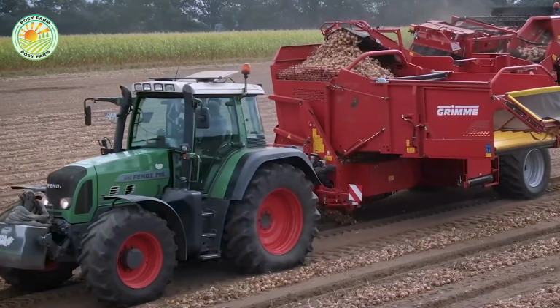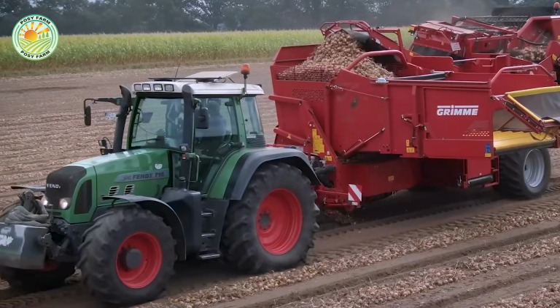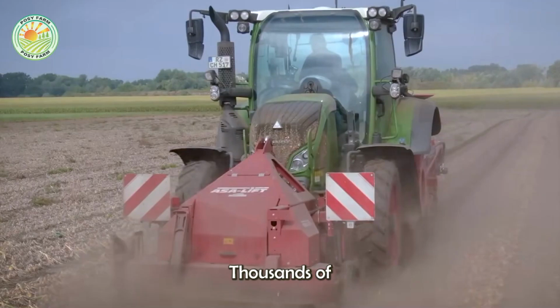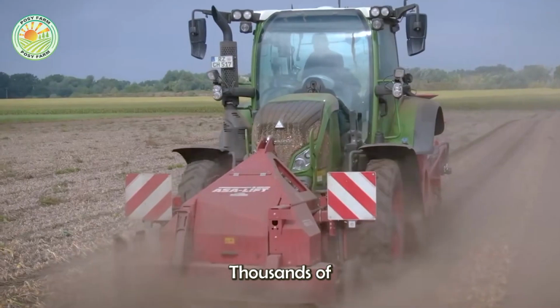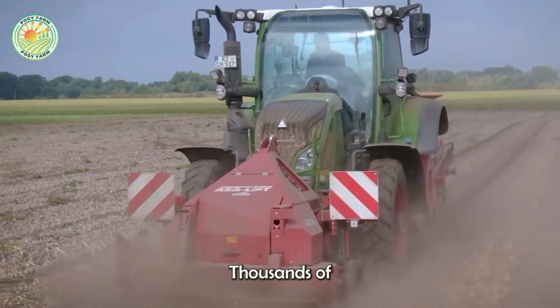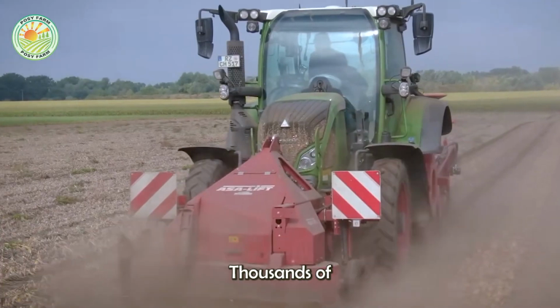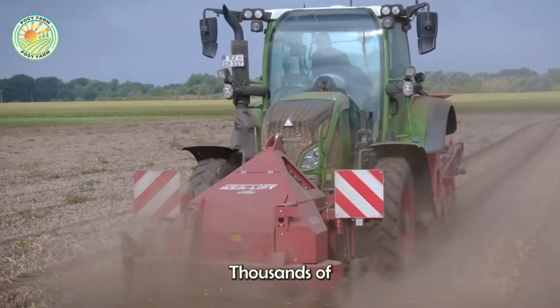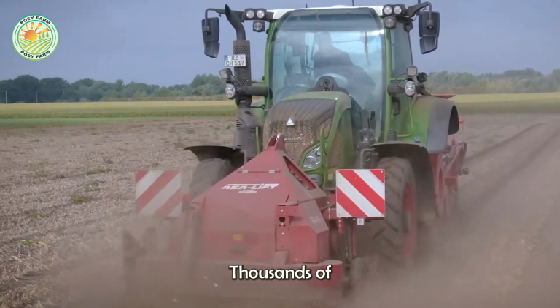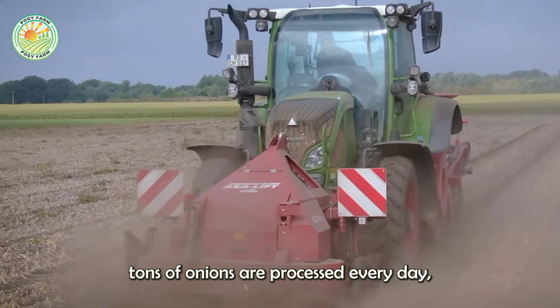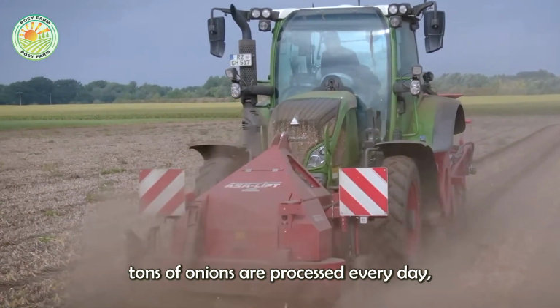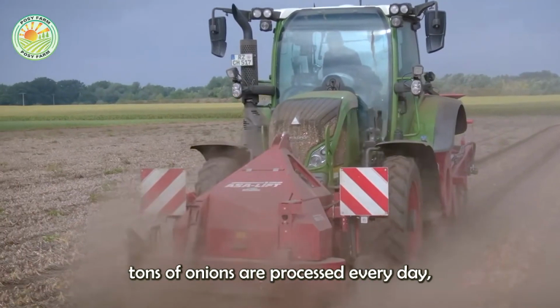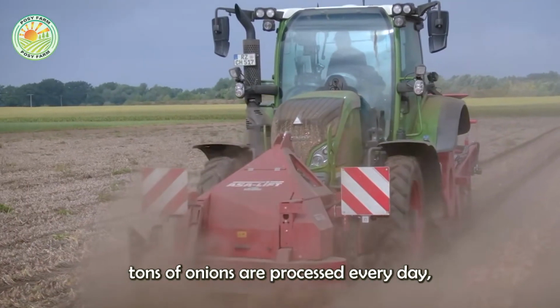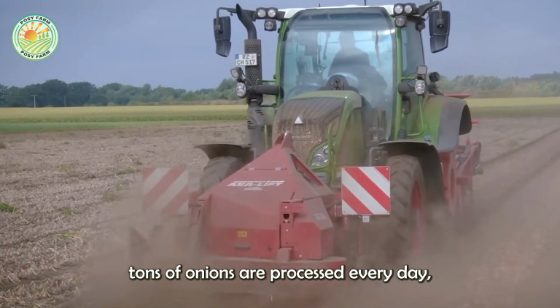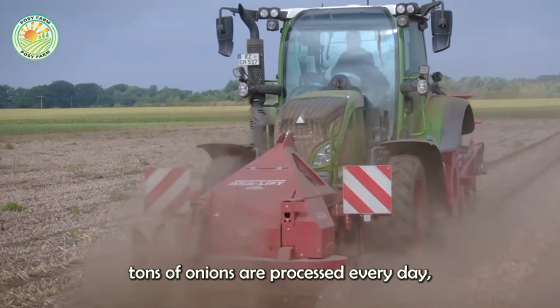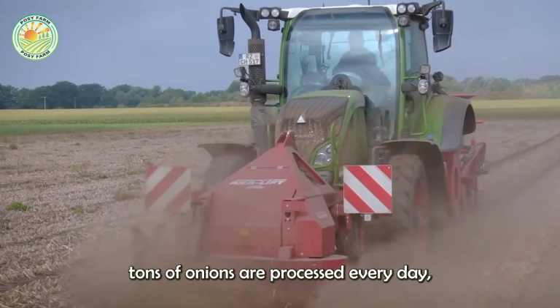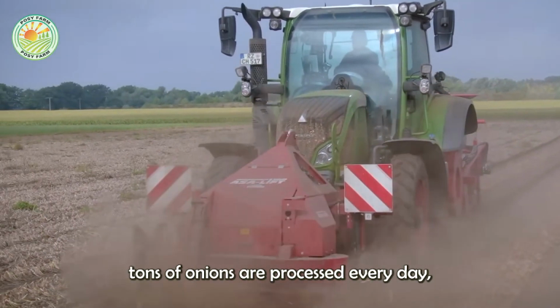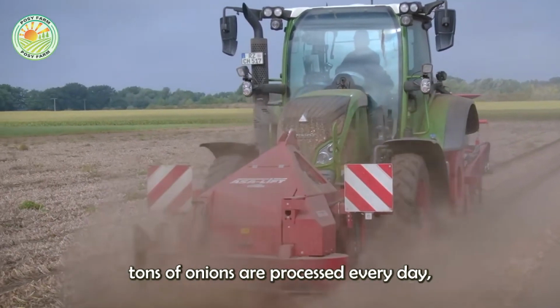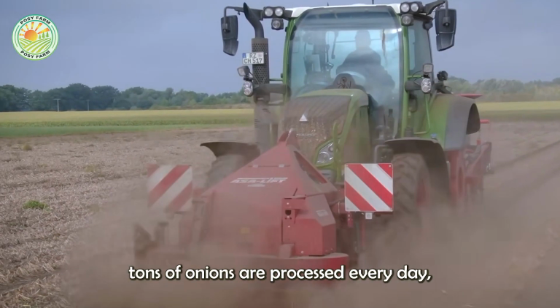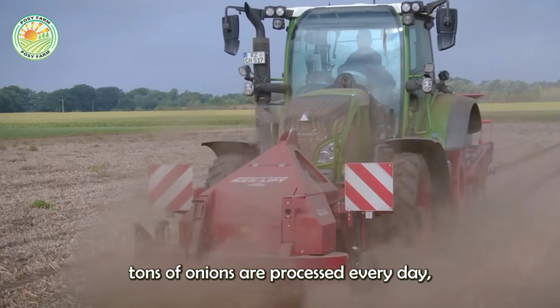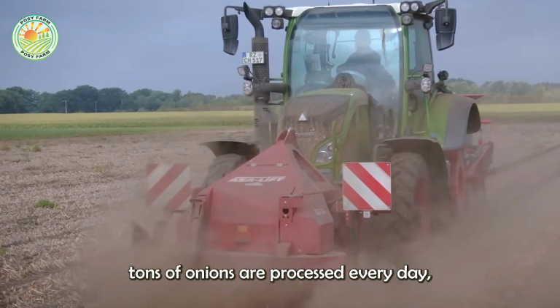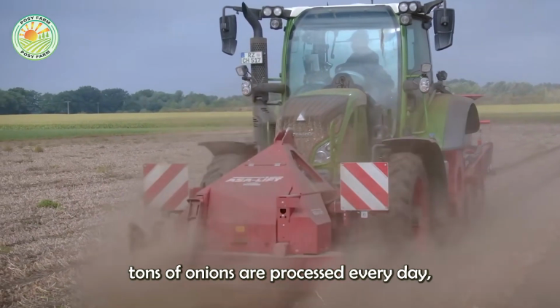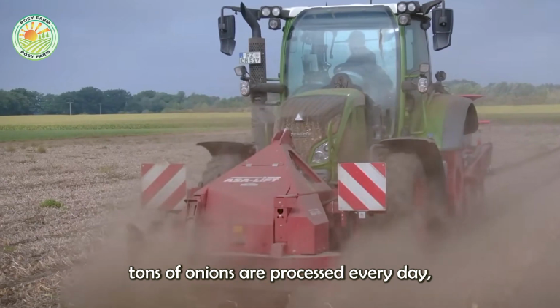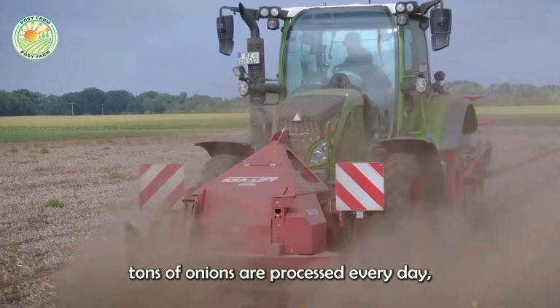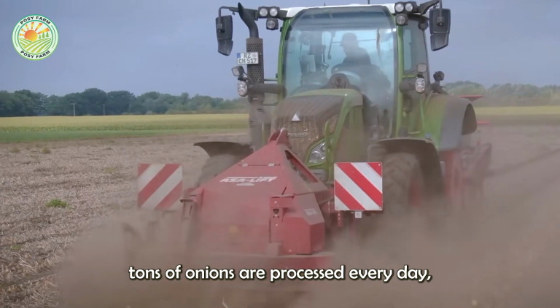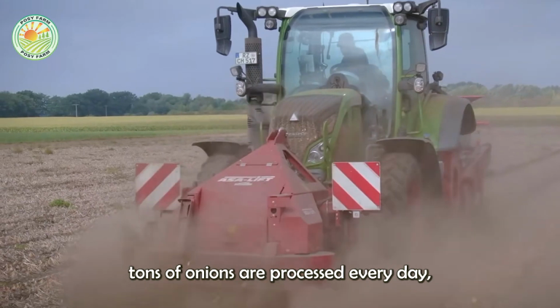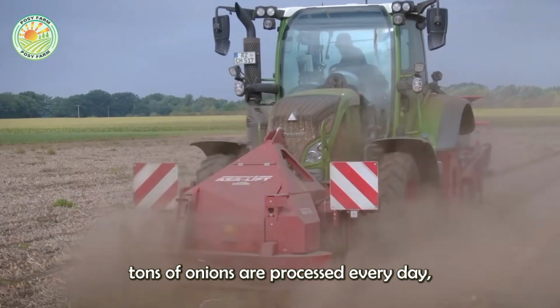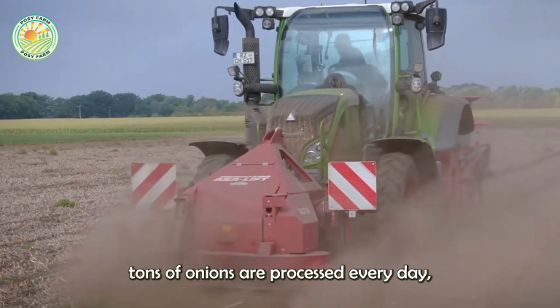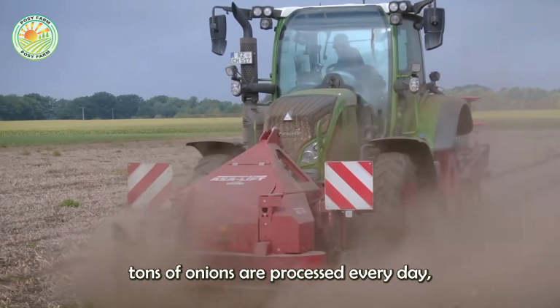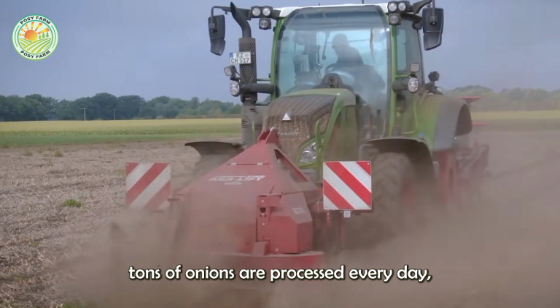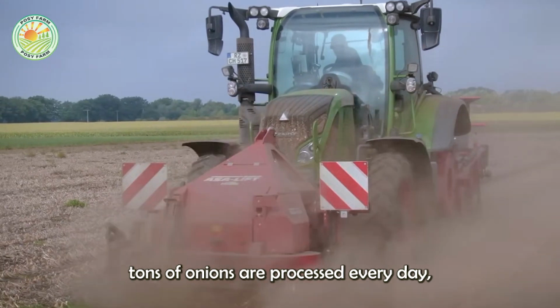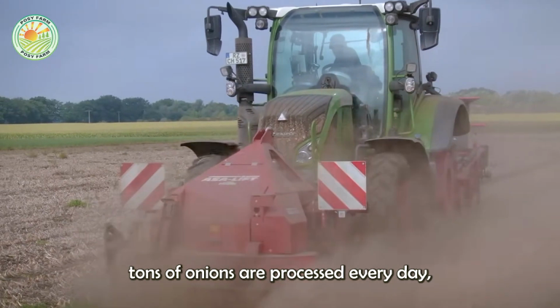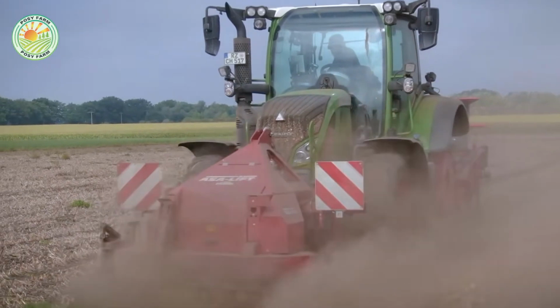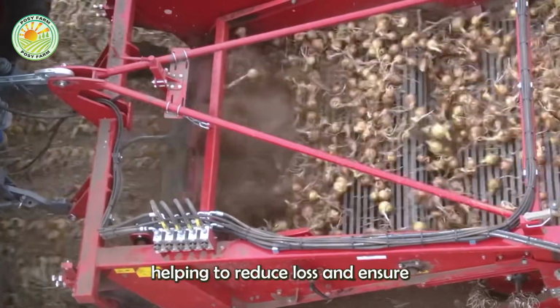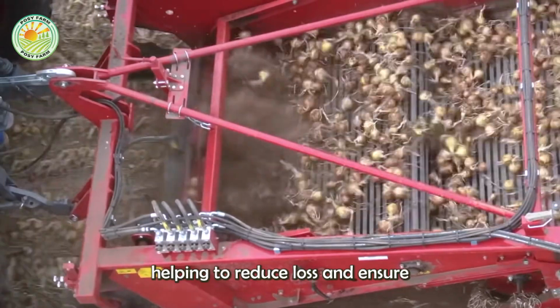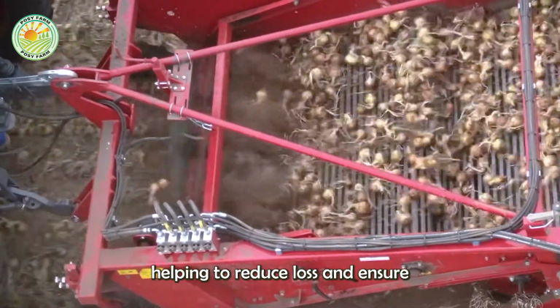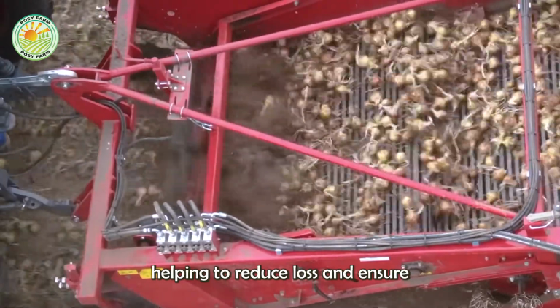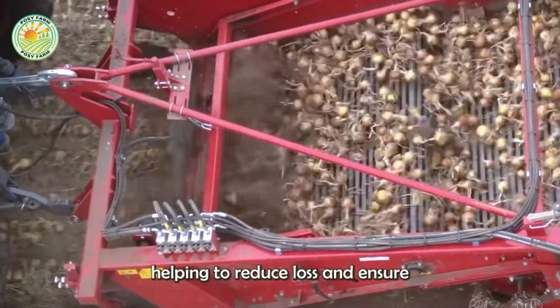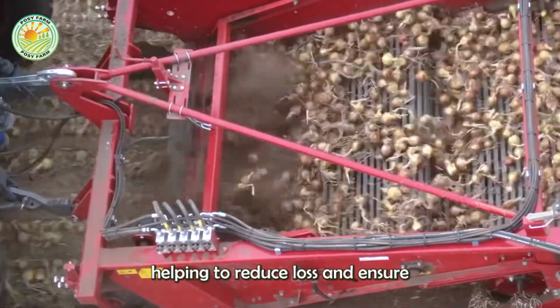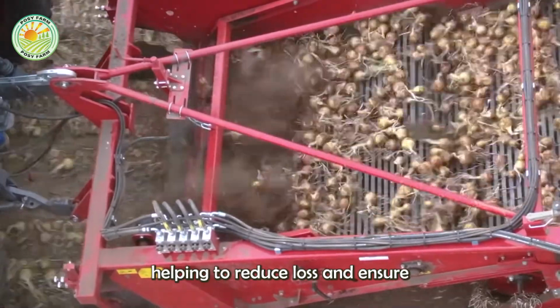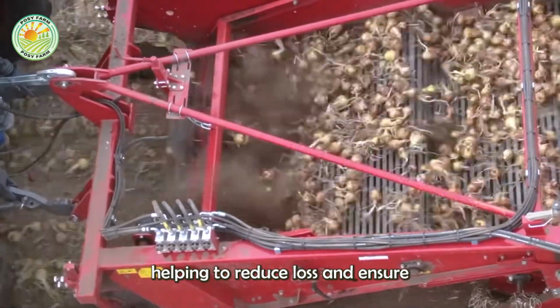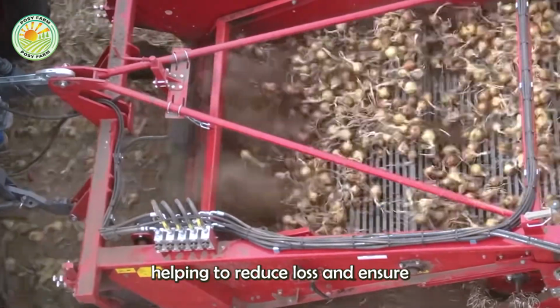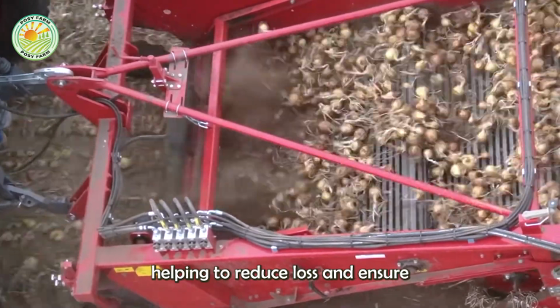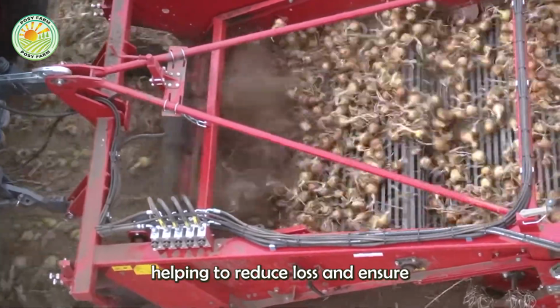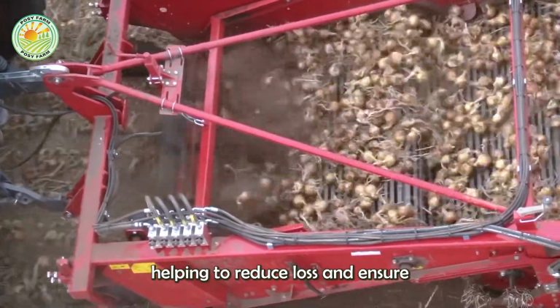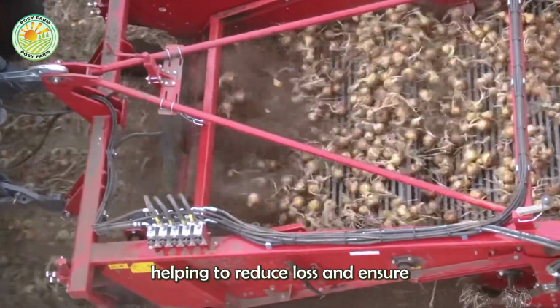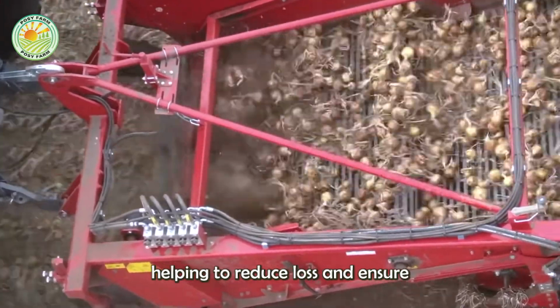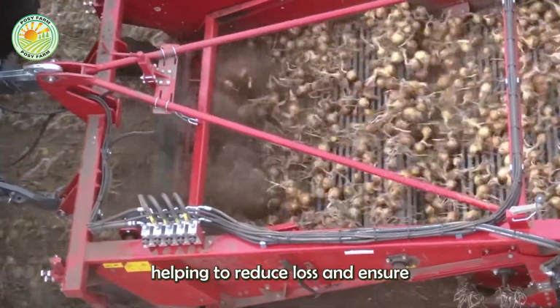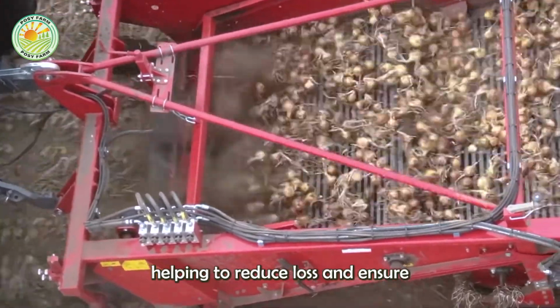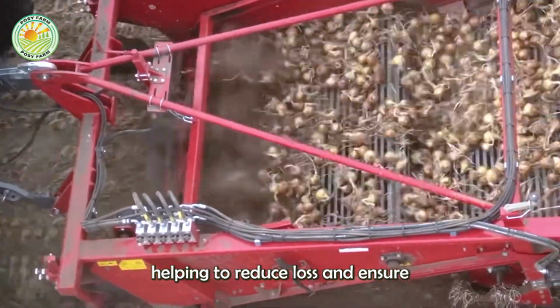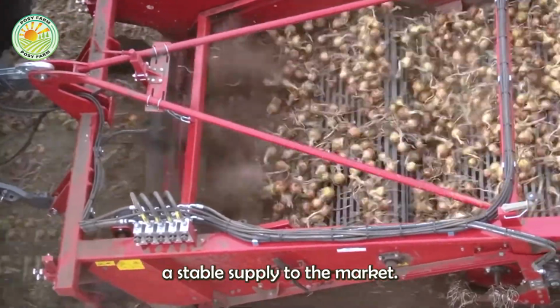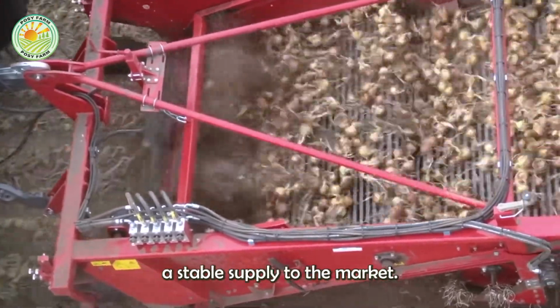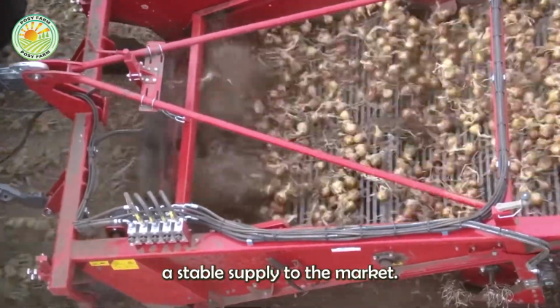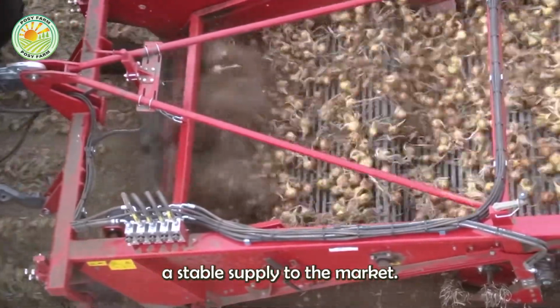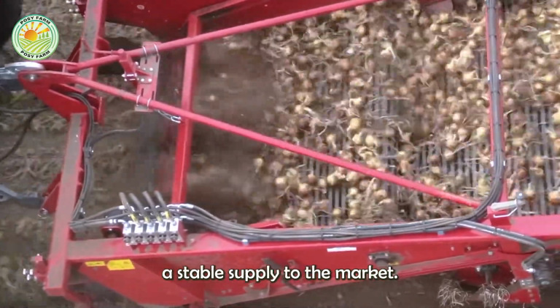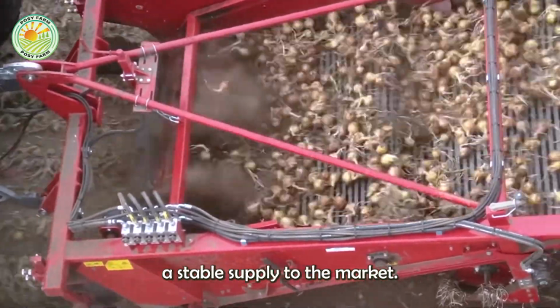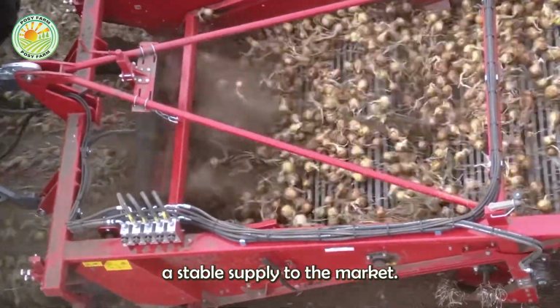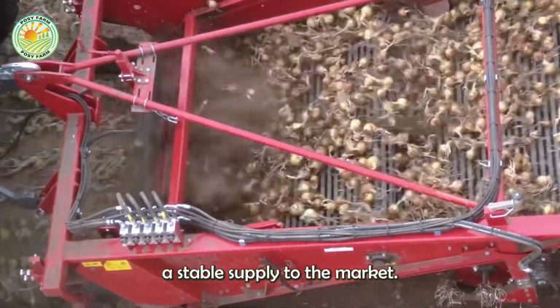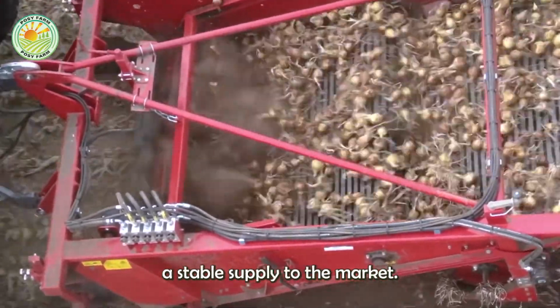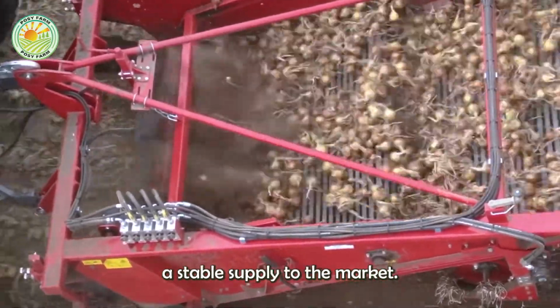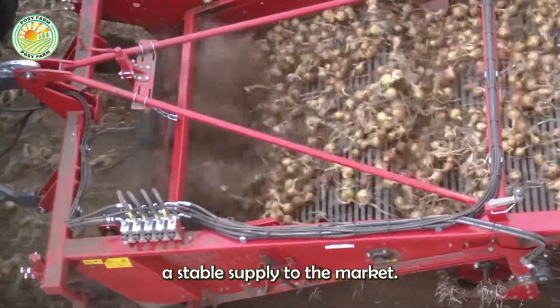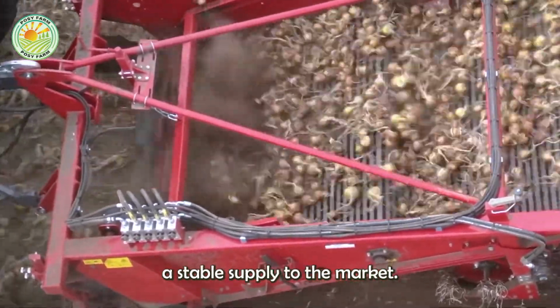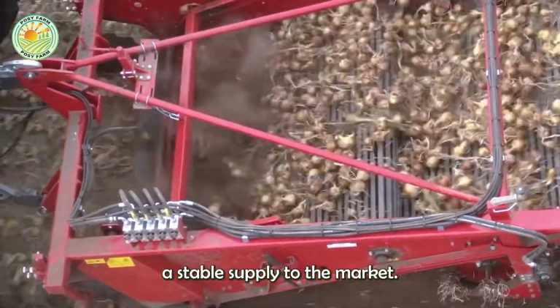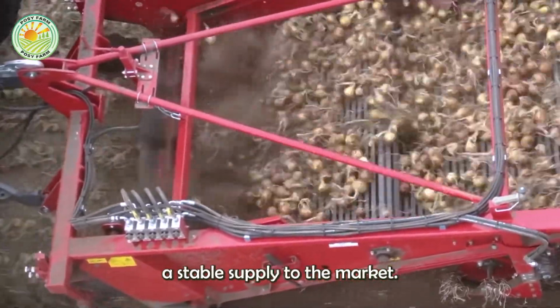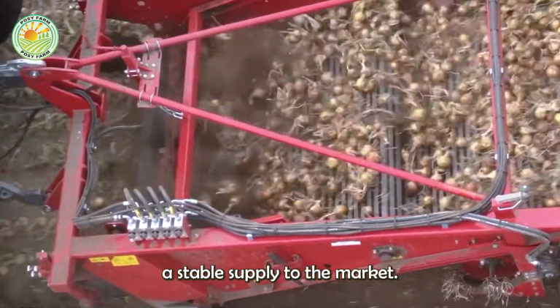Thousands of tons of onions are processed every day, helping to reduce loss and ensure a stable supply to the market.